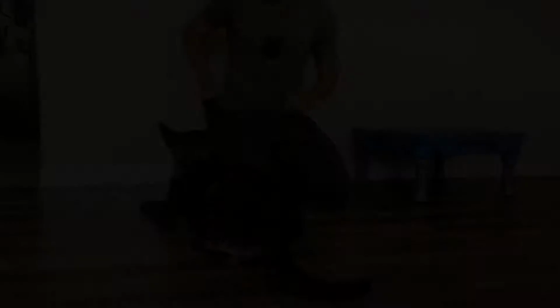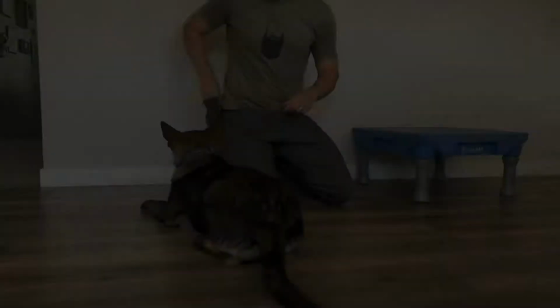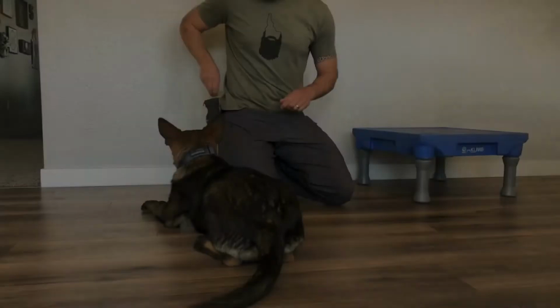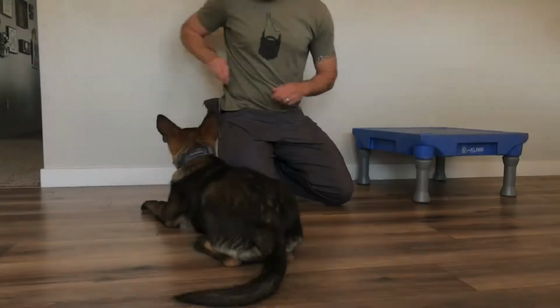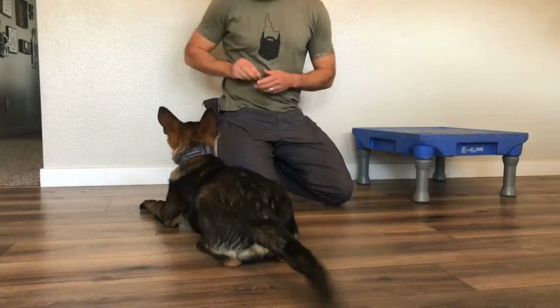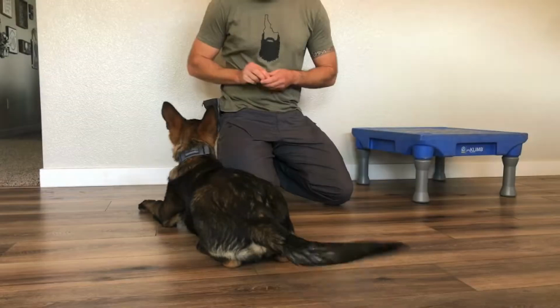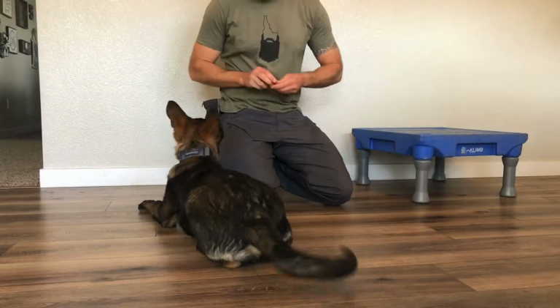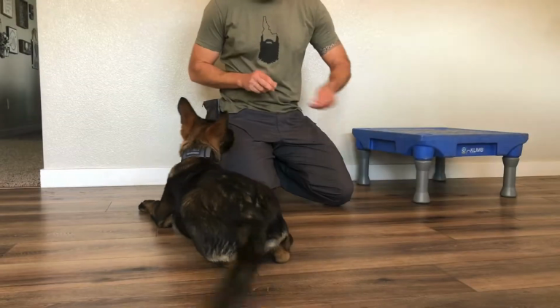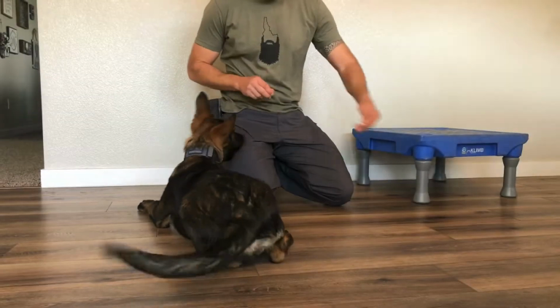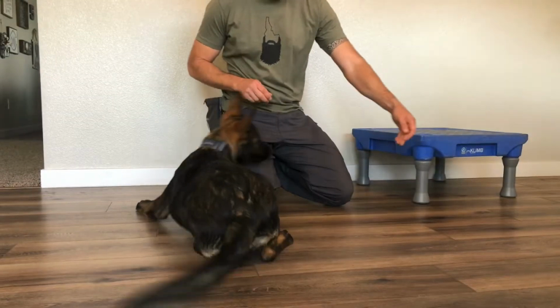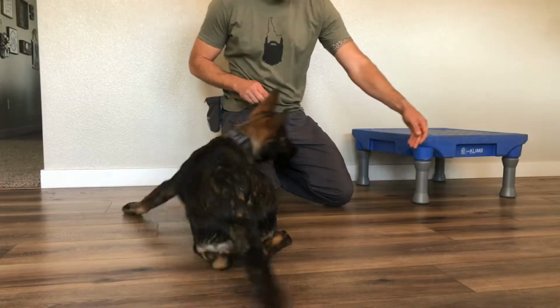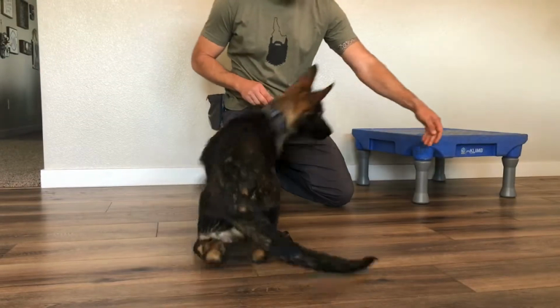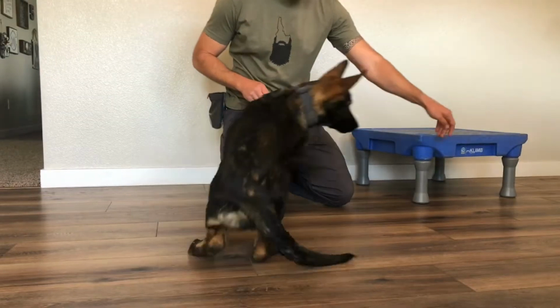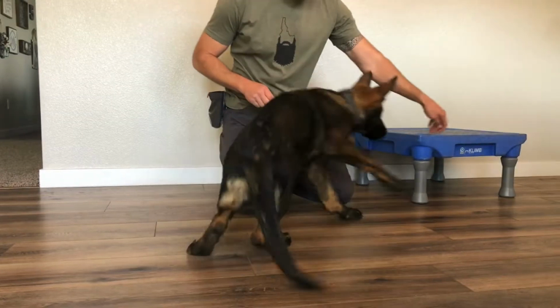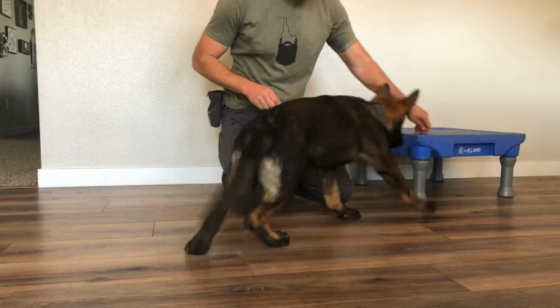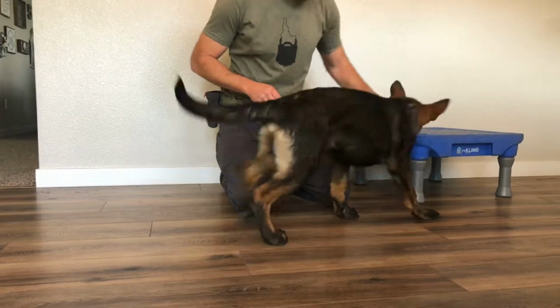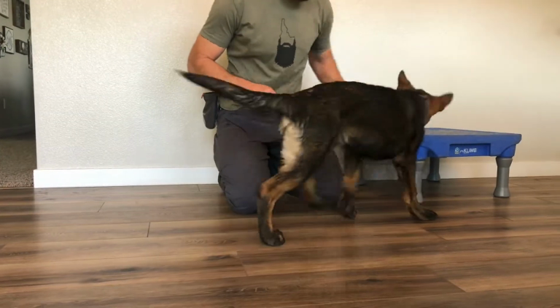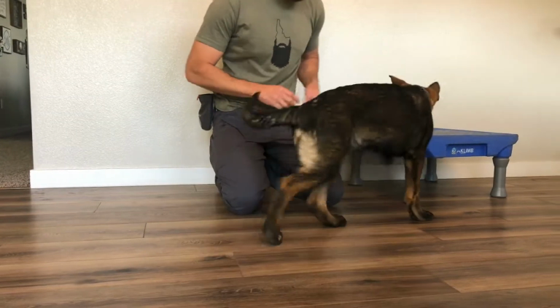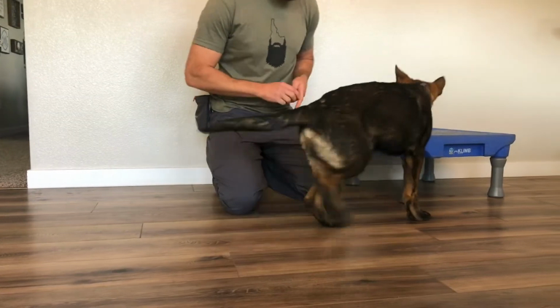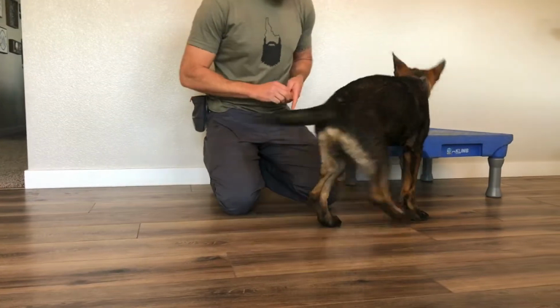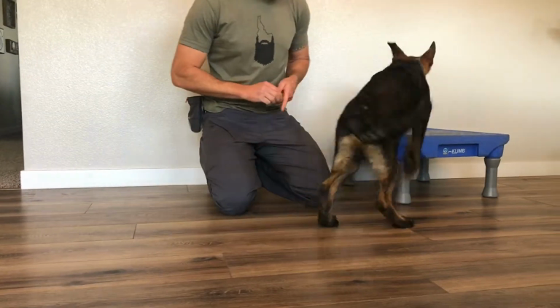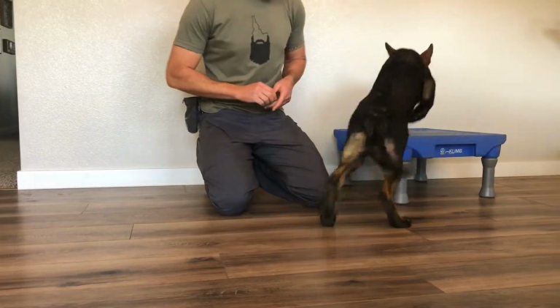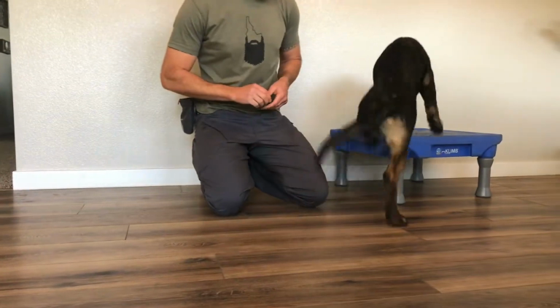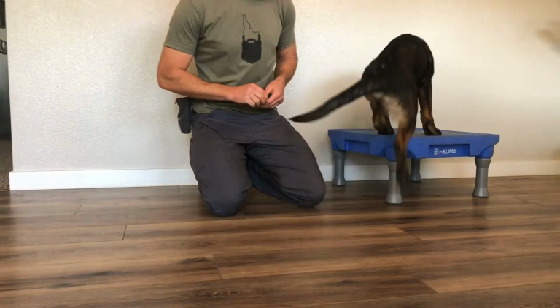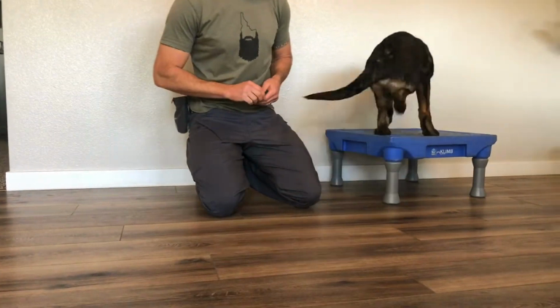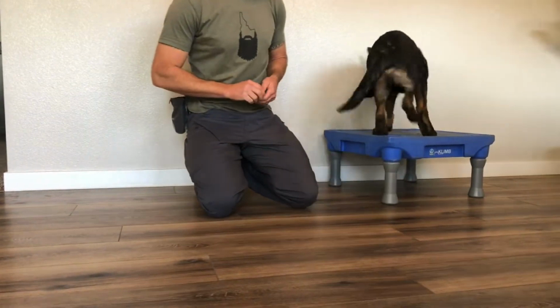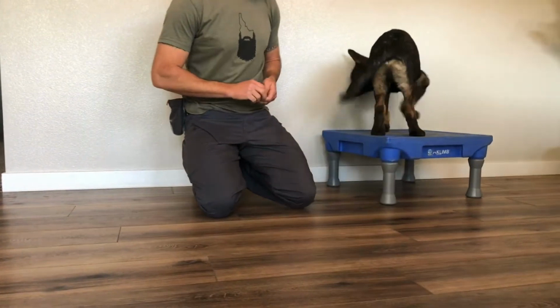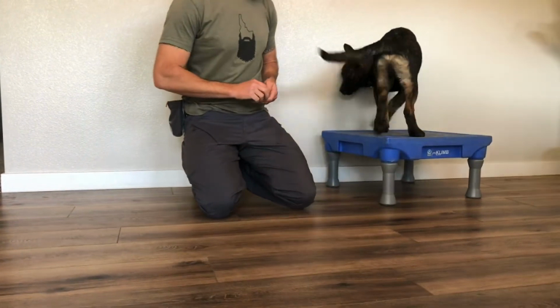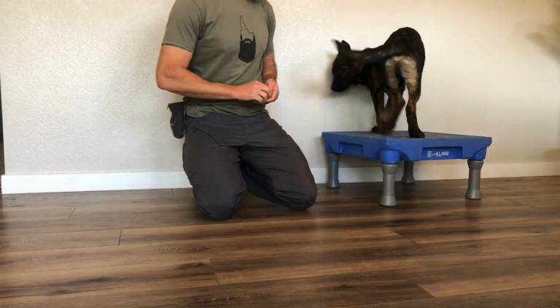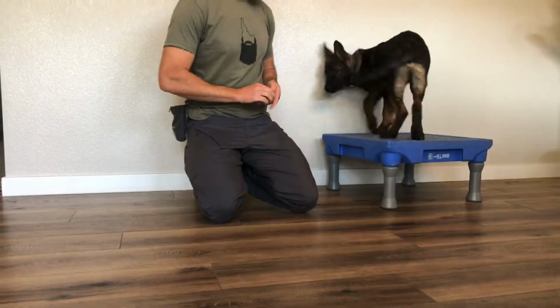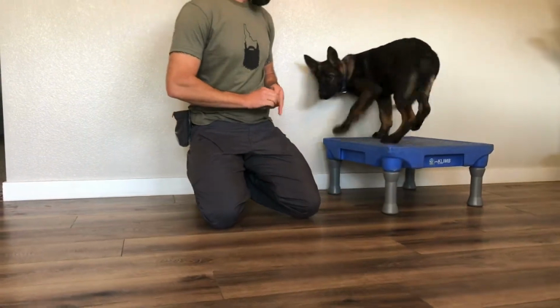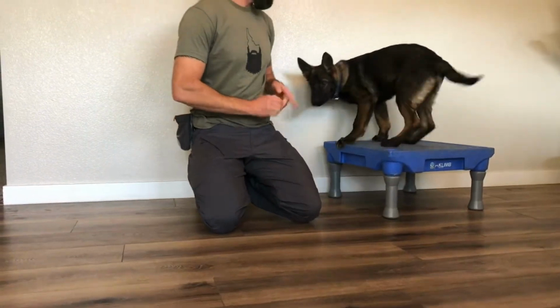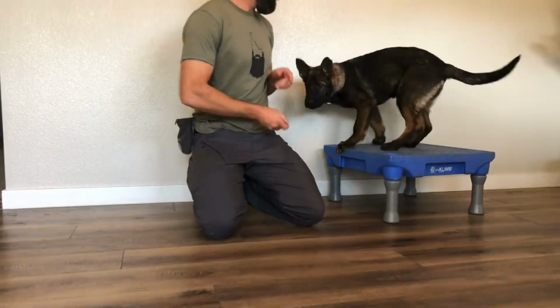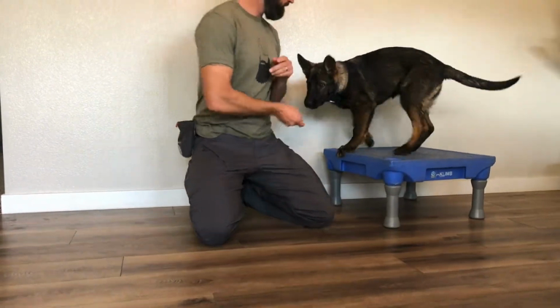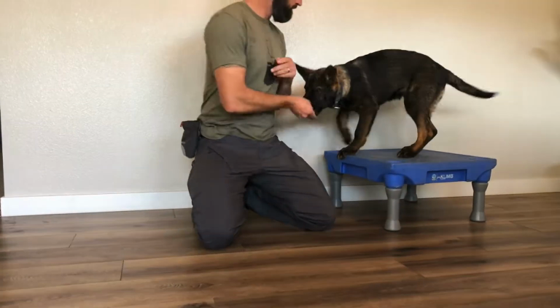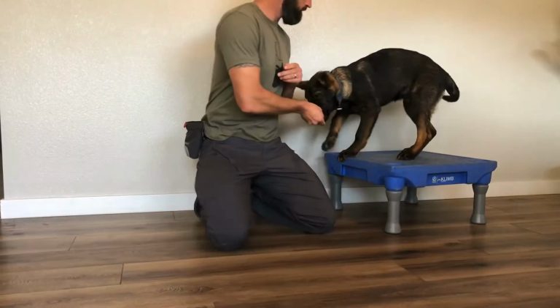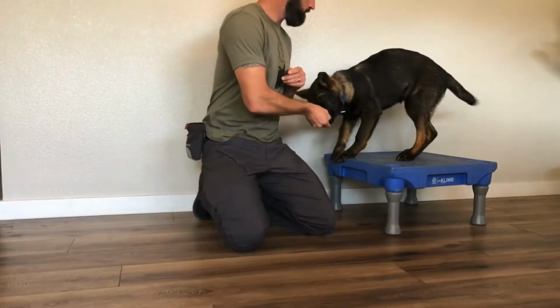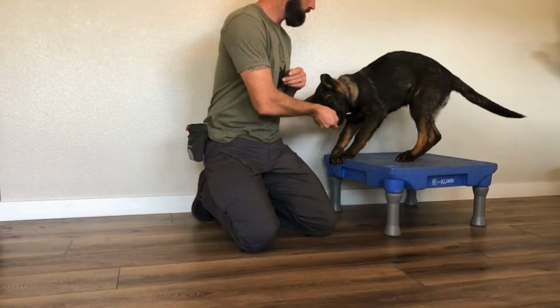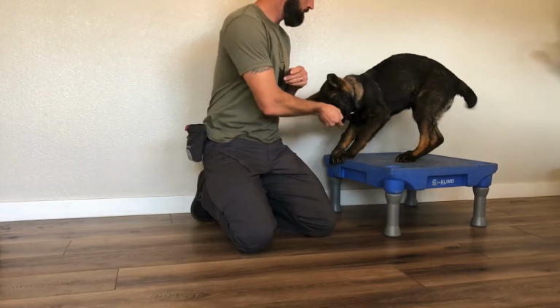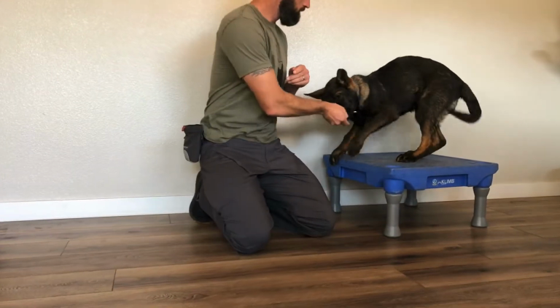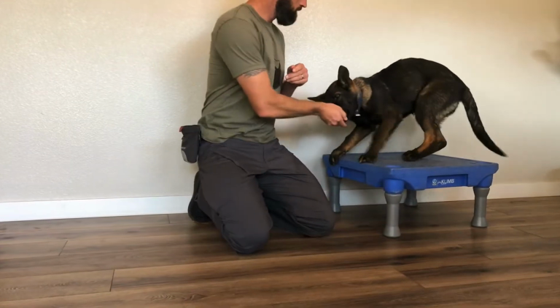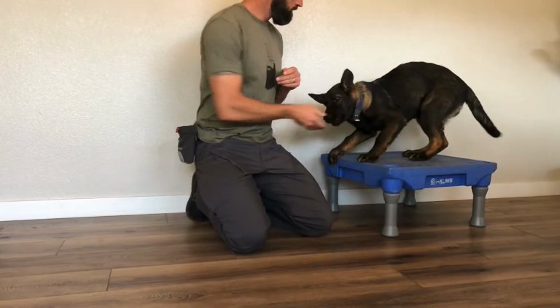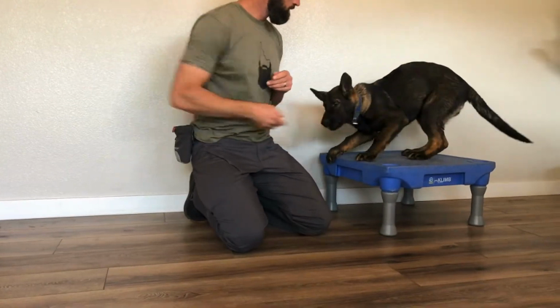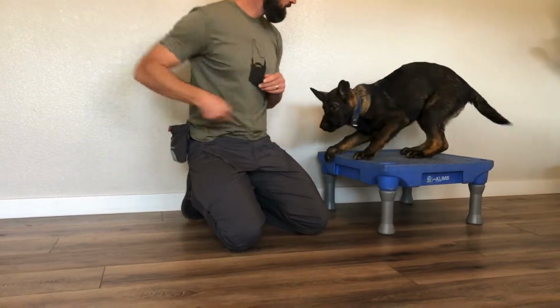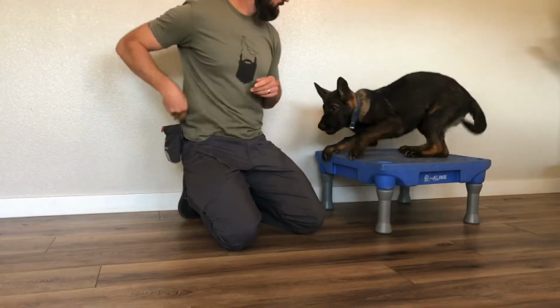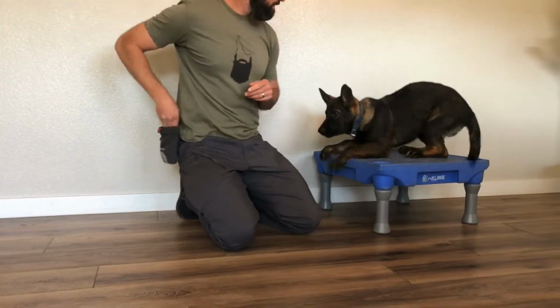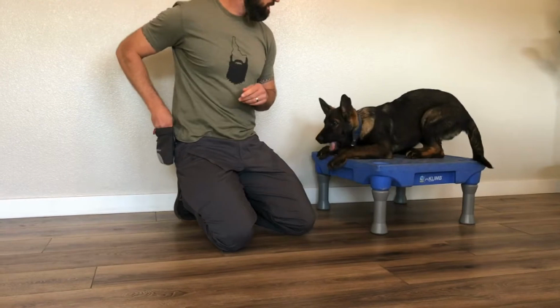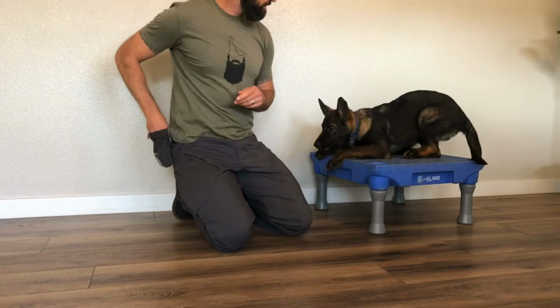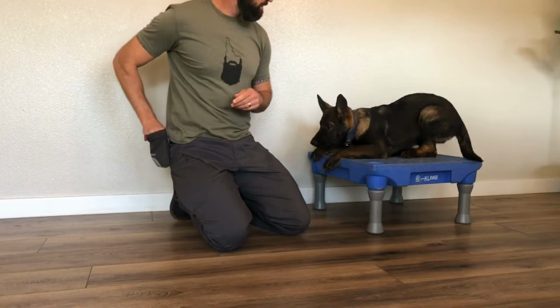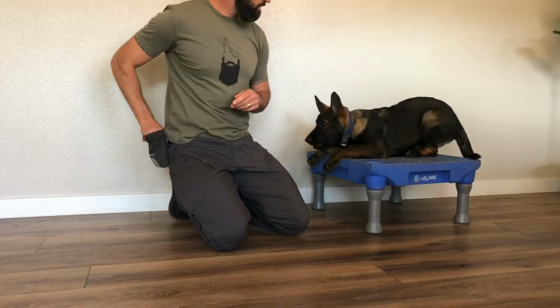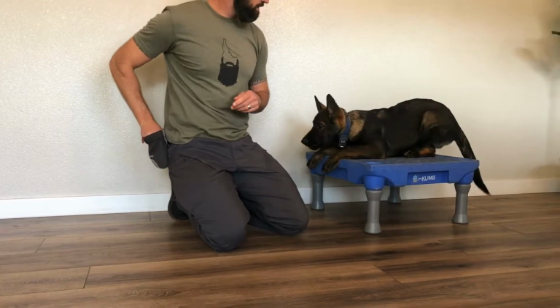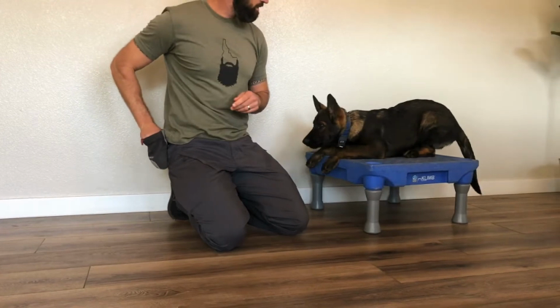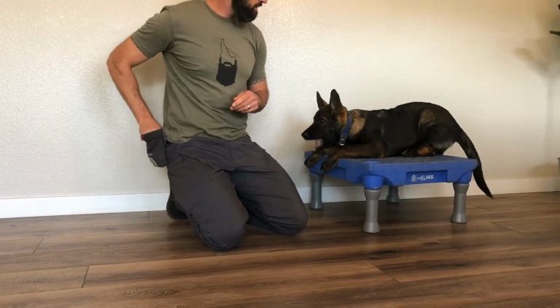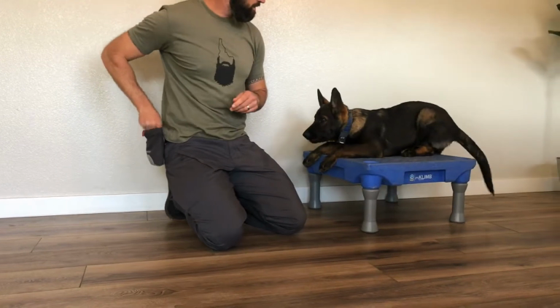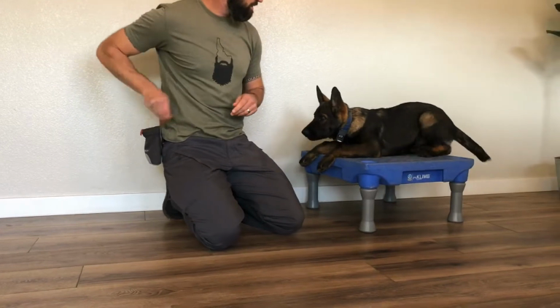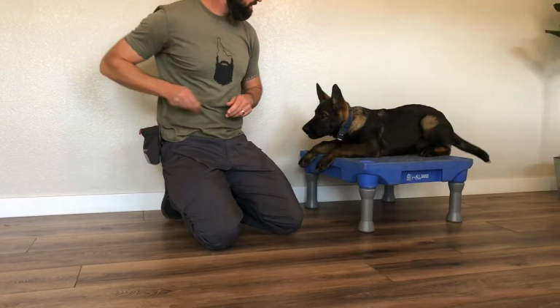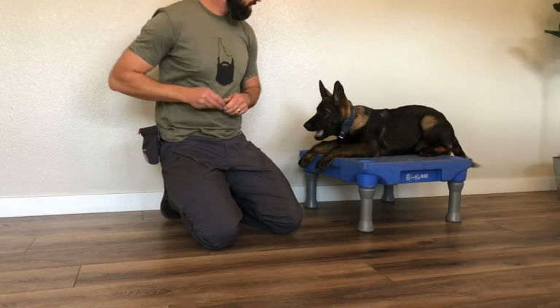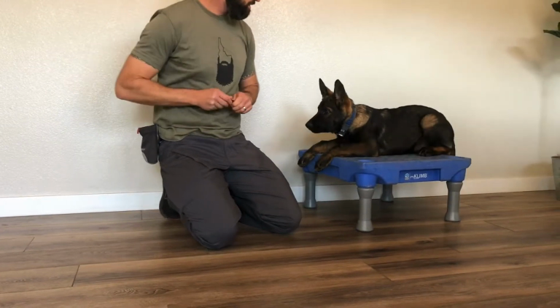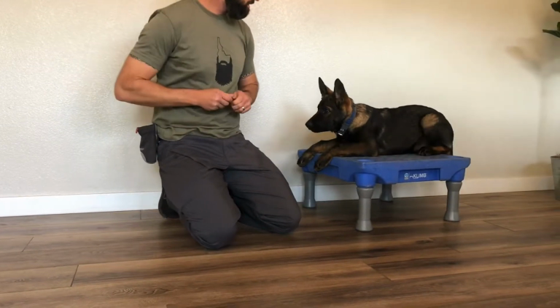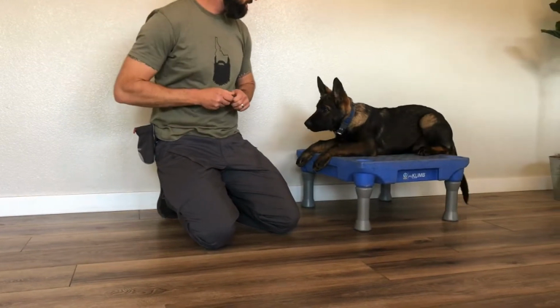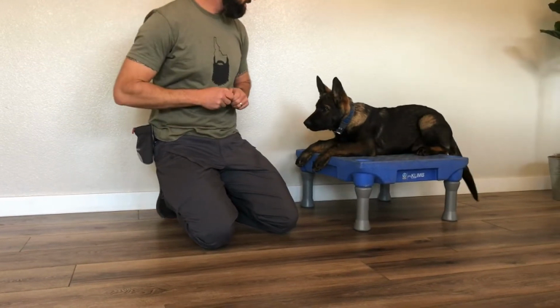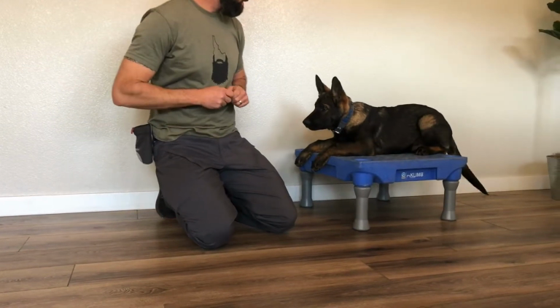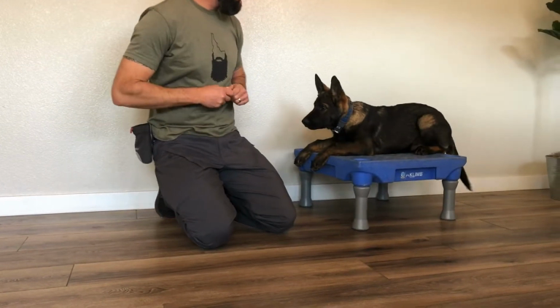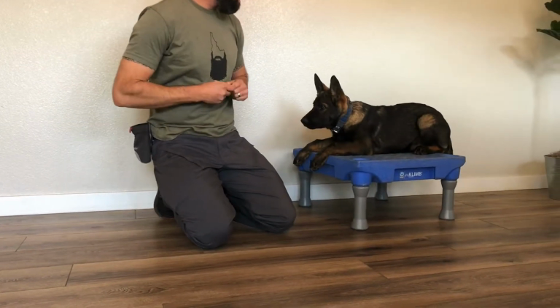Welcome back to another lesson with Blue and Blue Lion Canine Dog Training. Today we're going to discuss duration and operant conditioning.